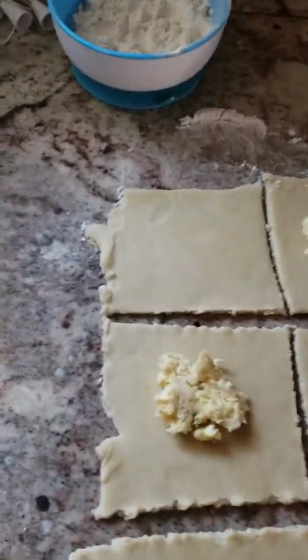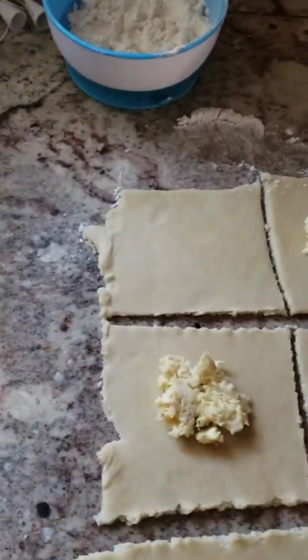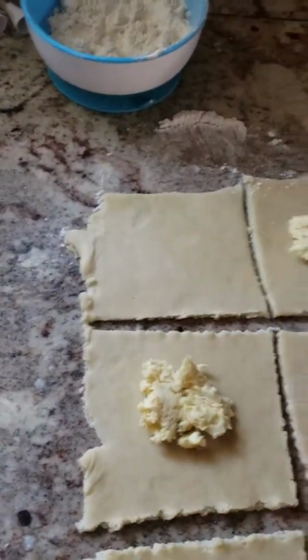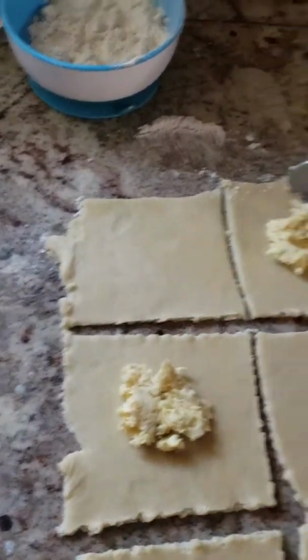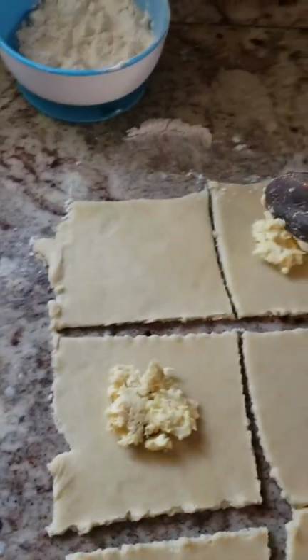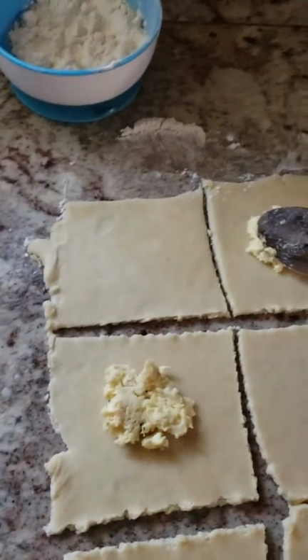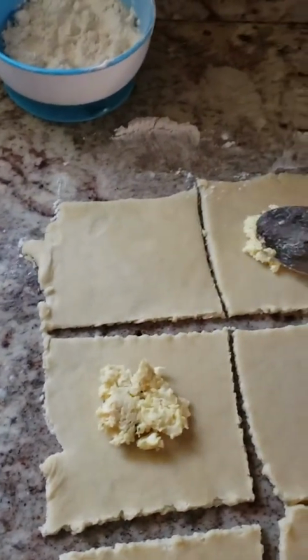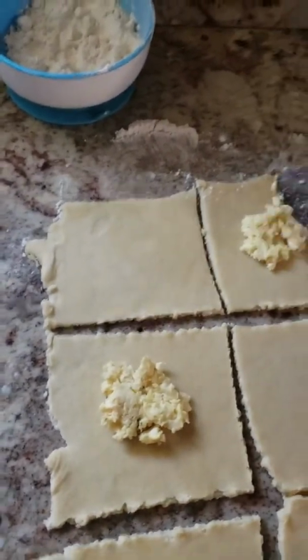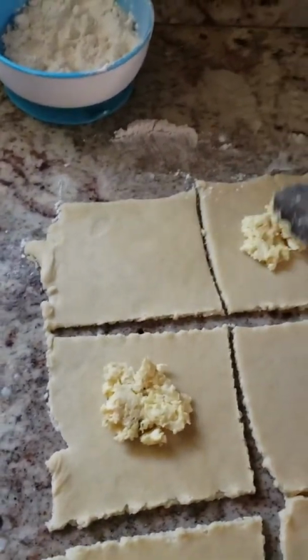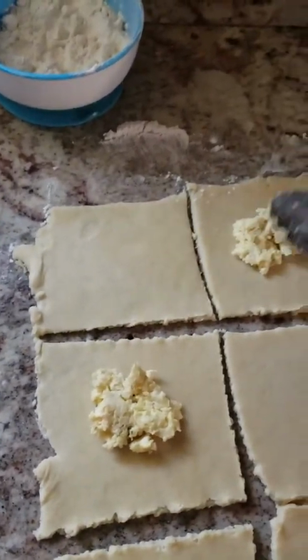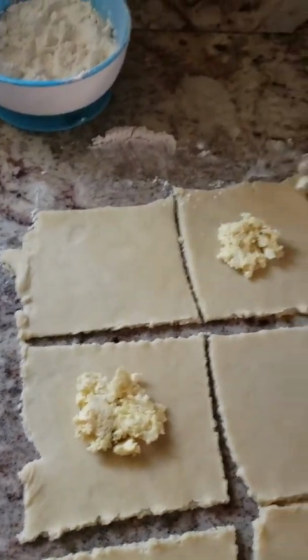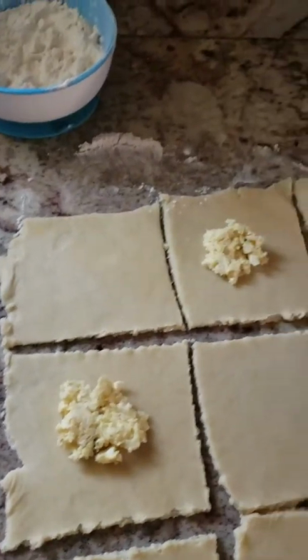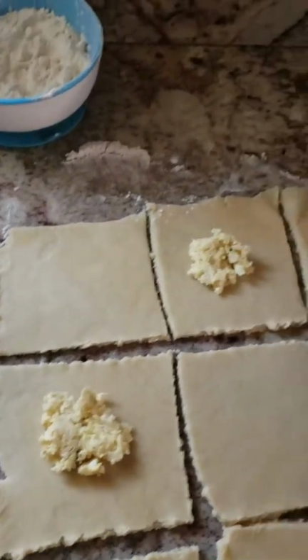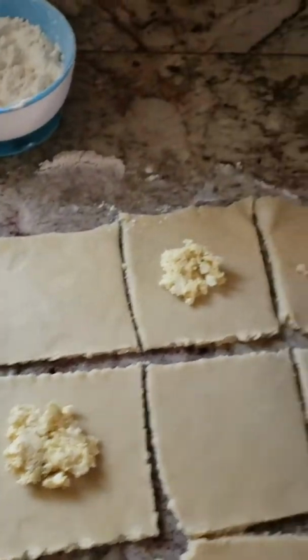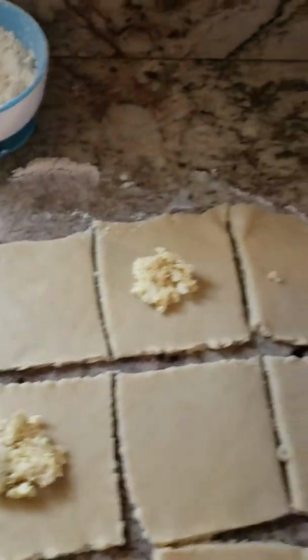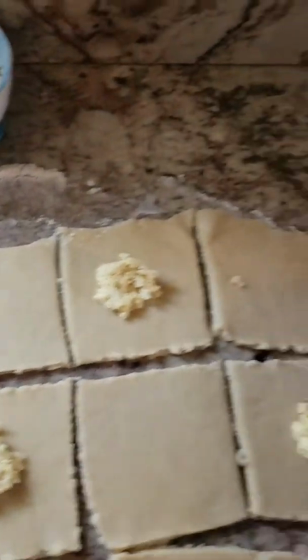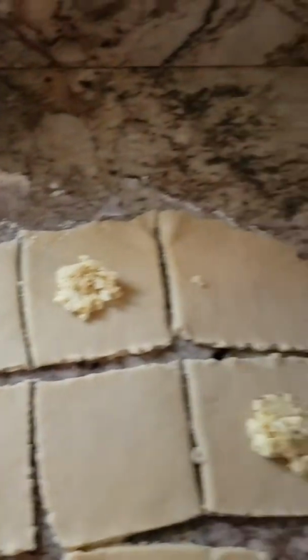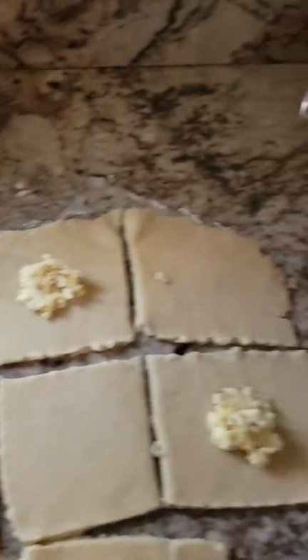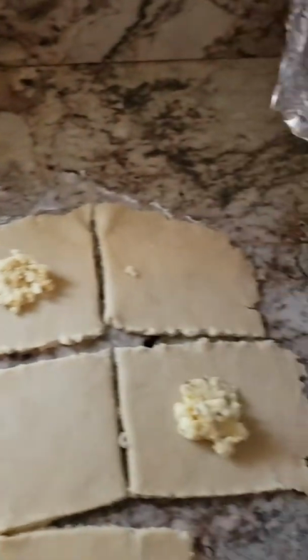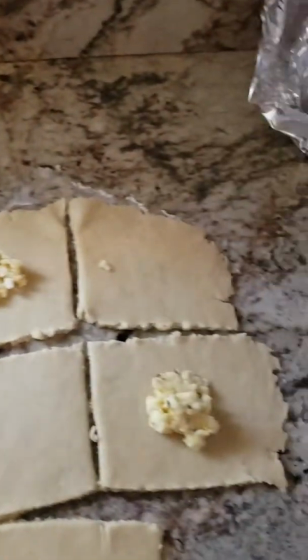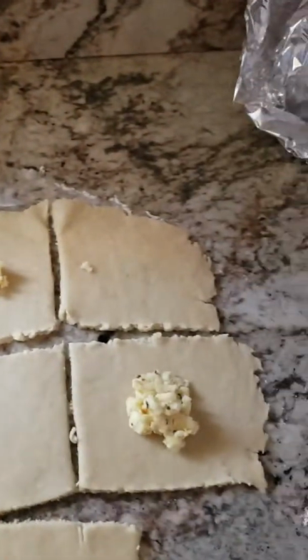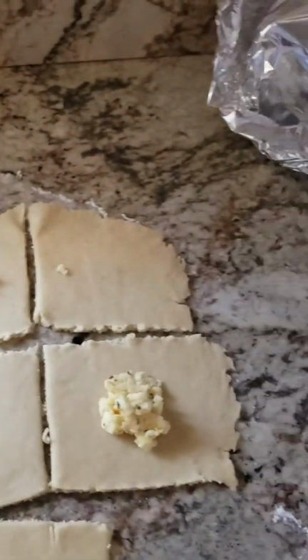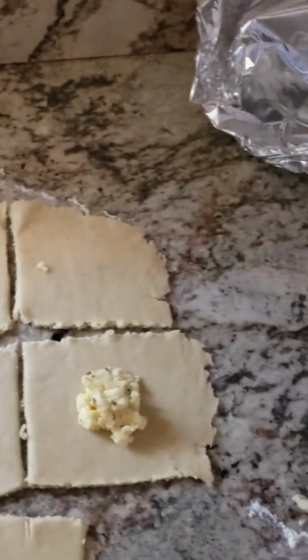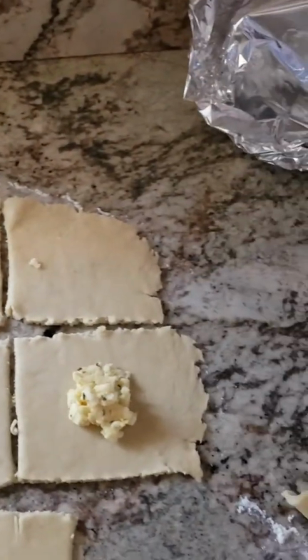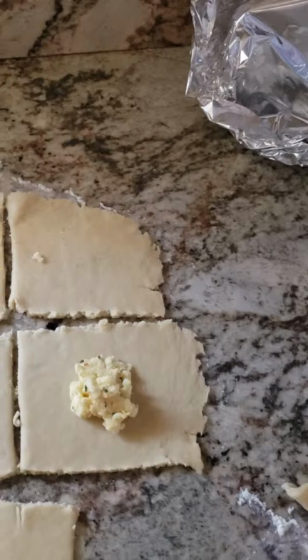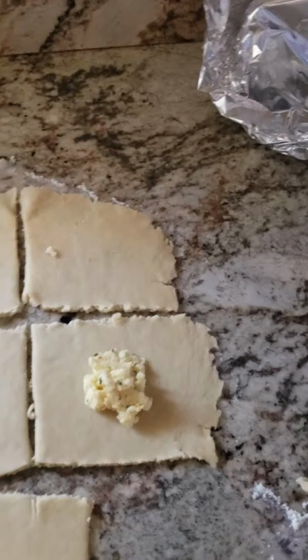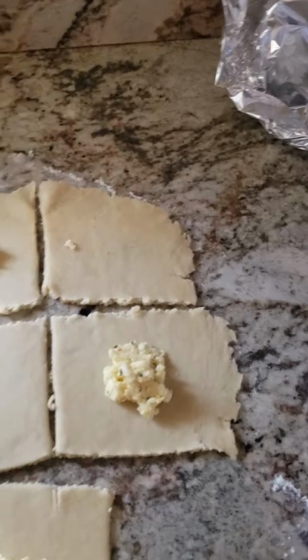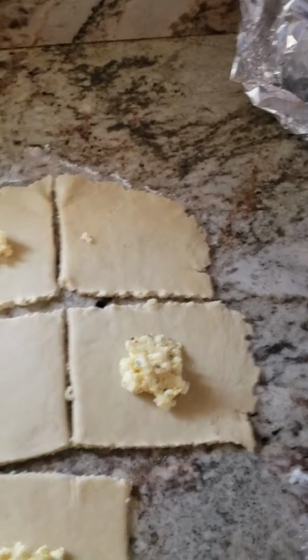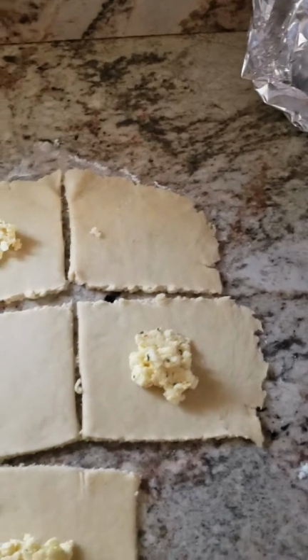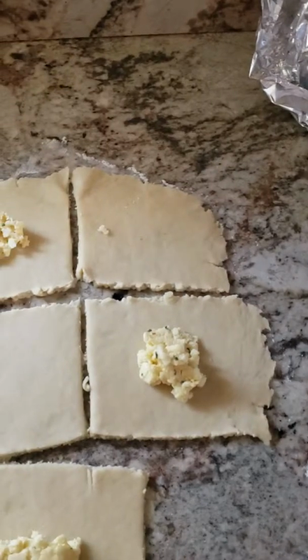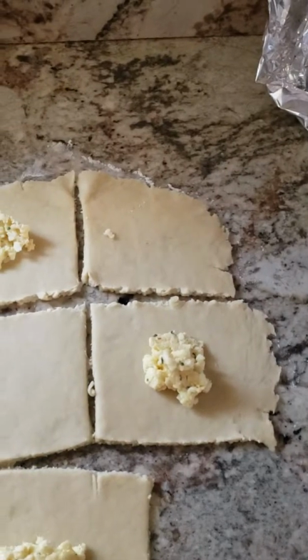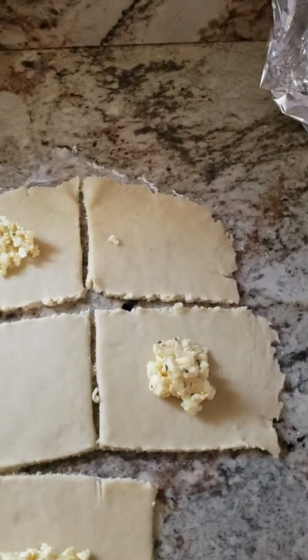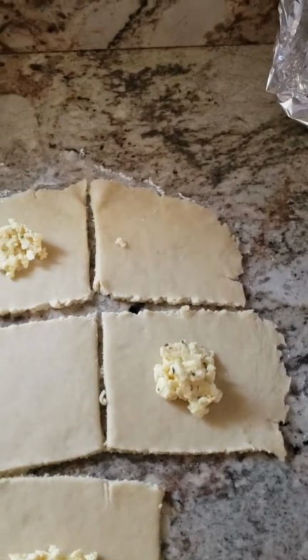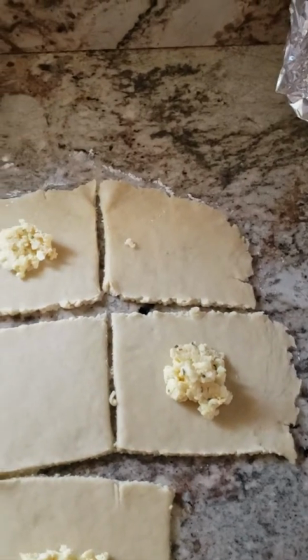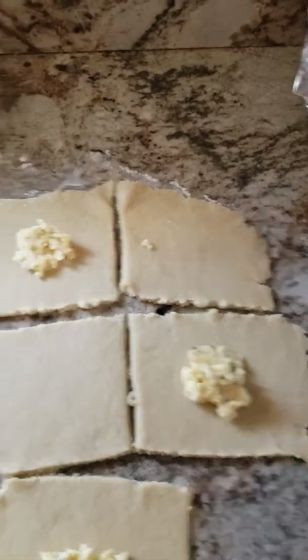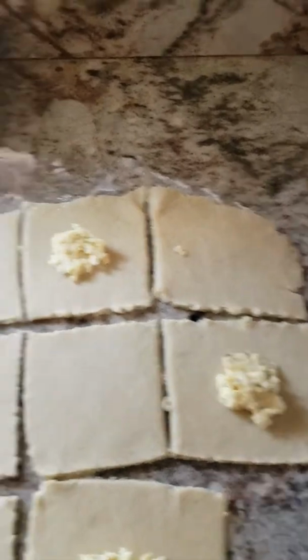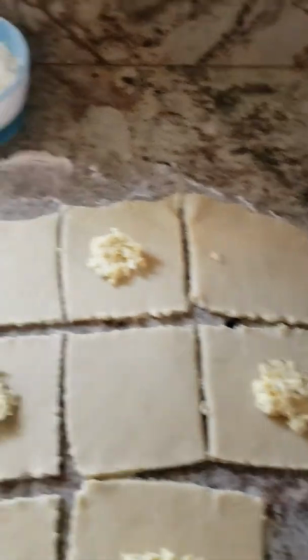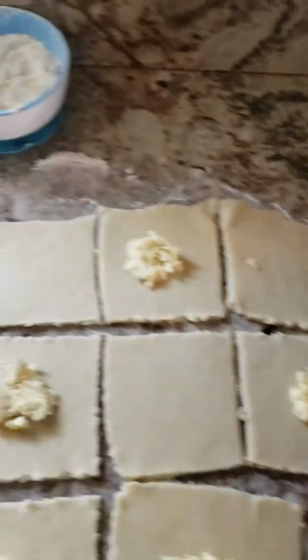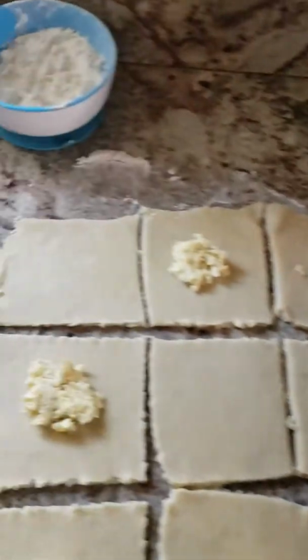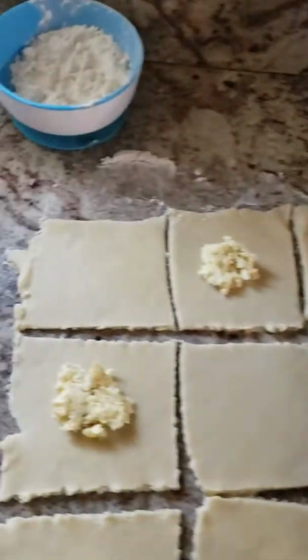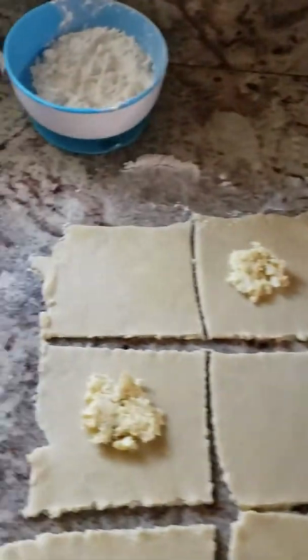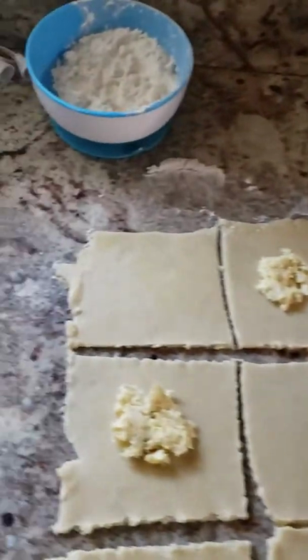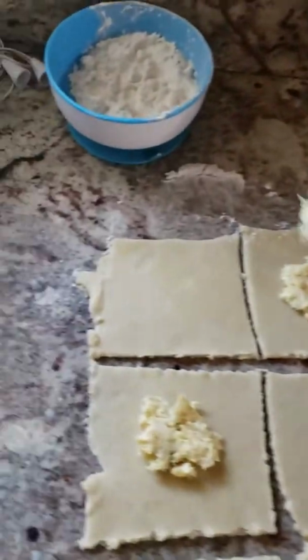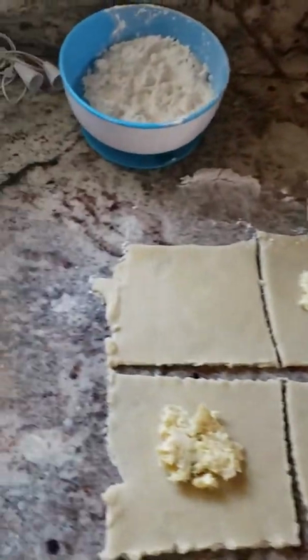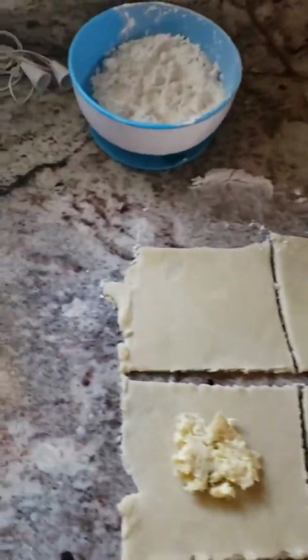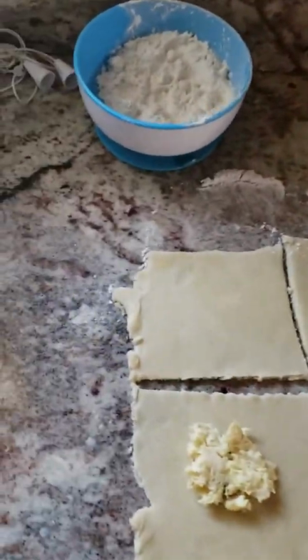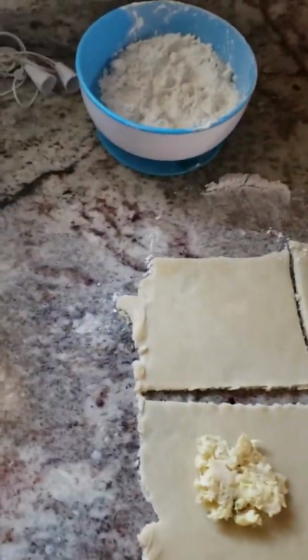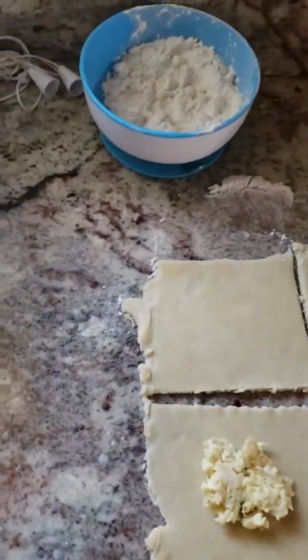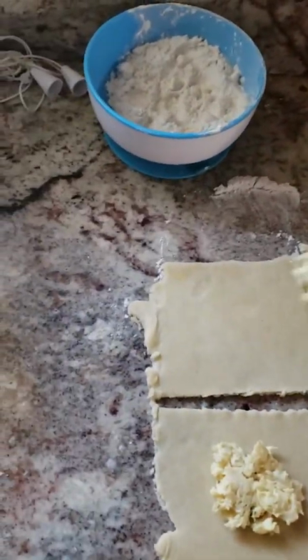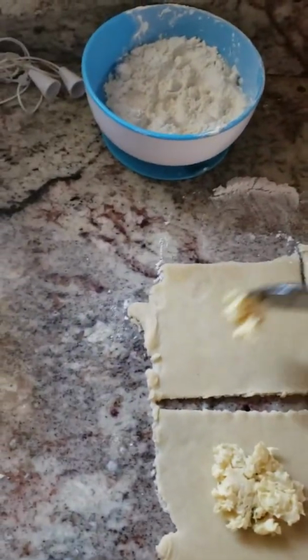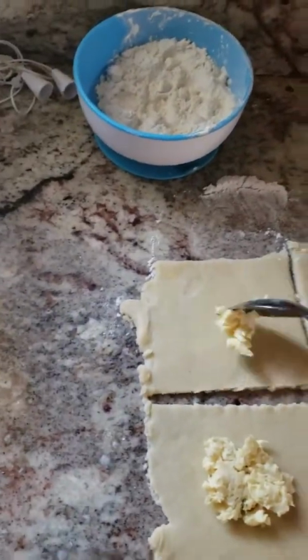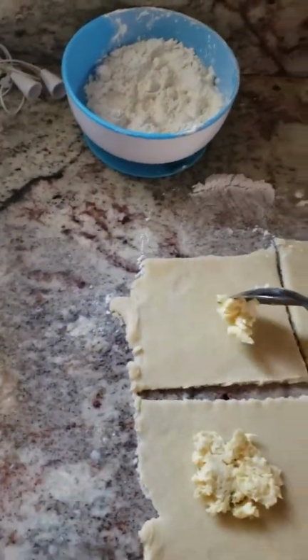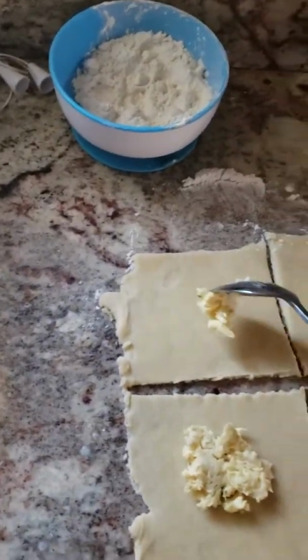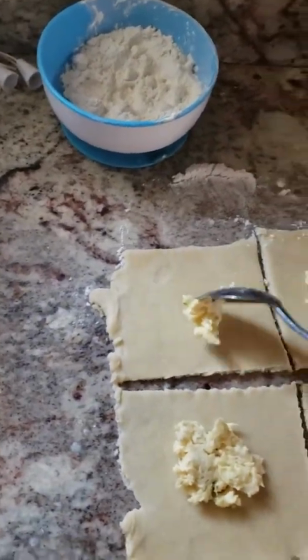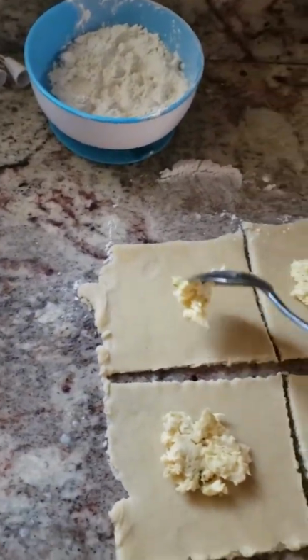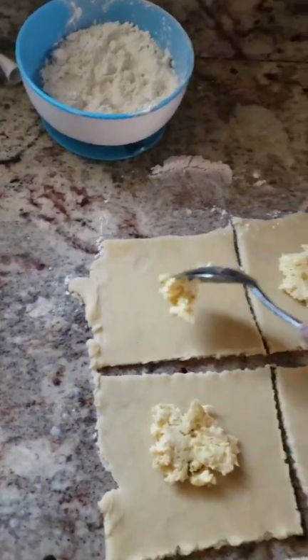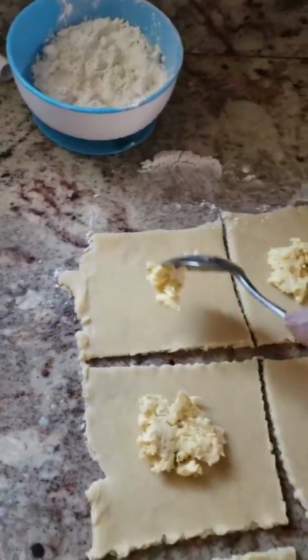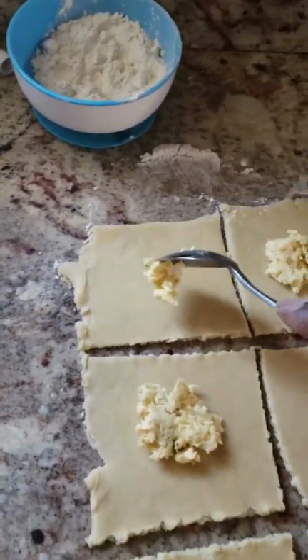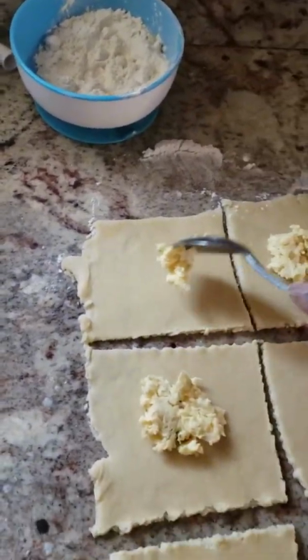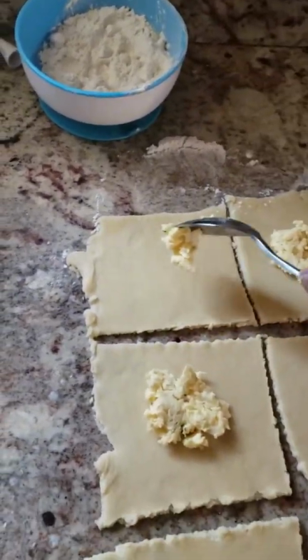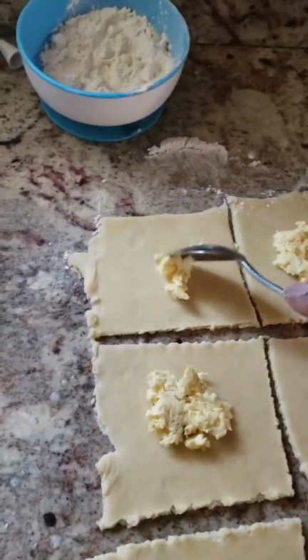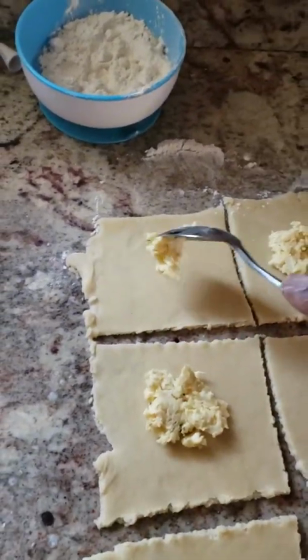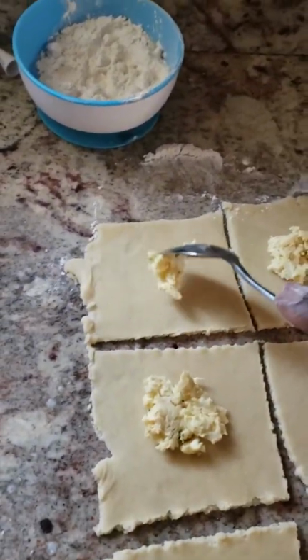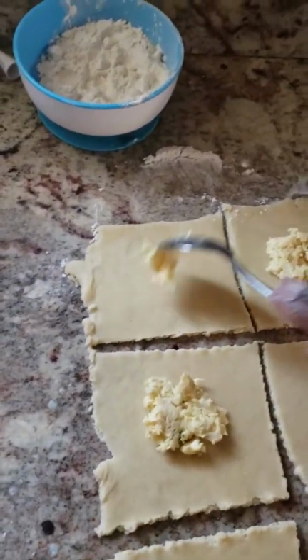Oh, and by the way, once this is finished, before you put it in the oven, you have to coat it with eggs.